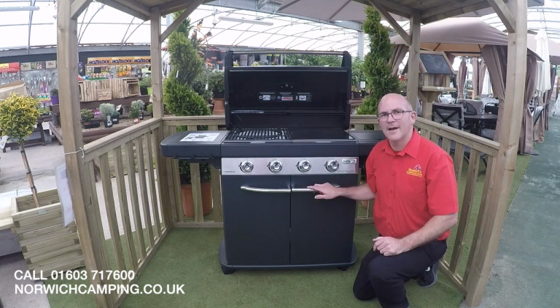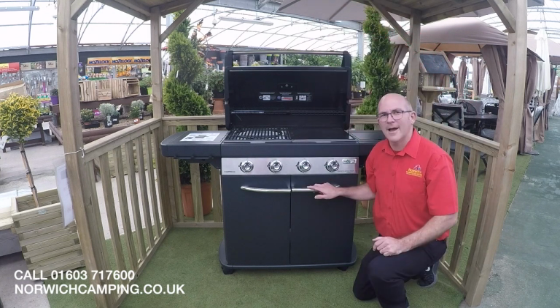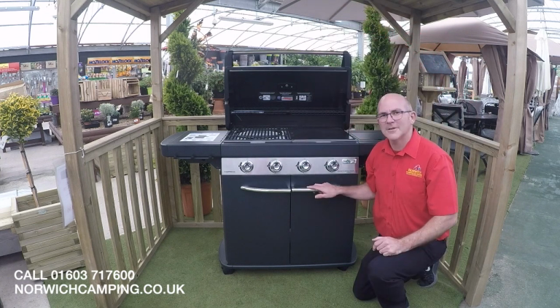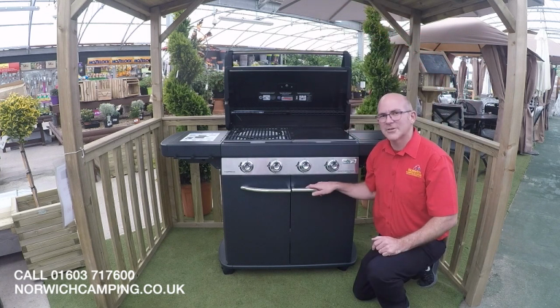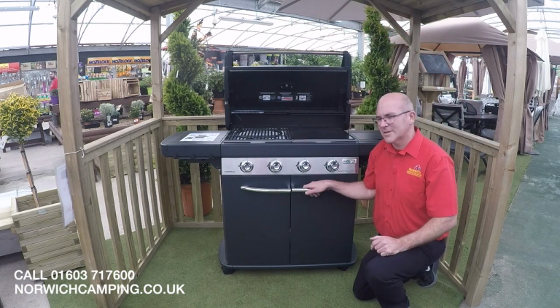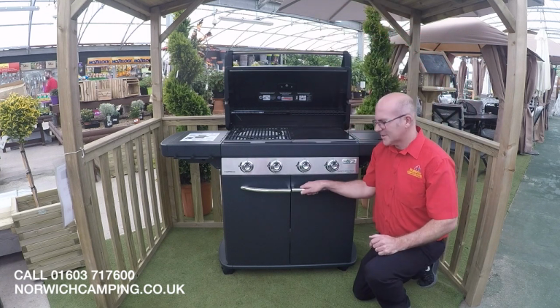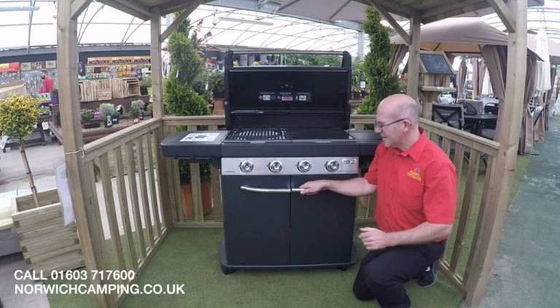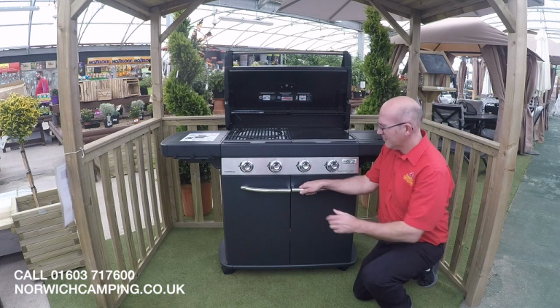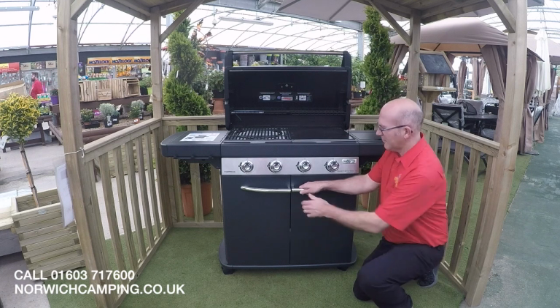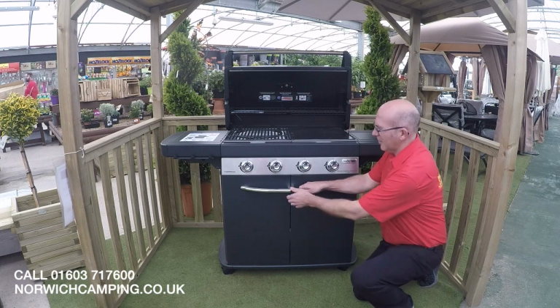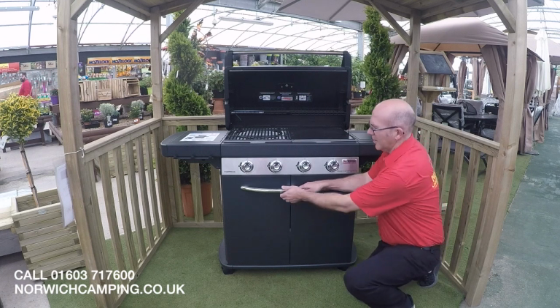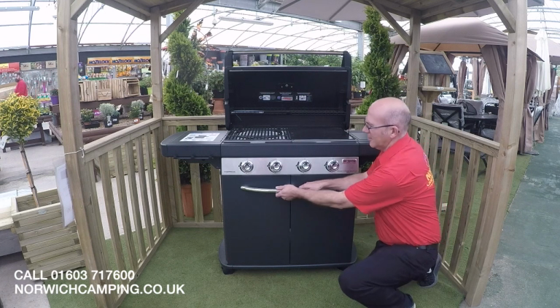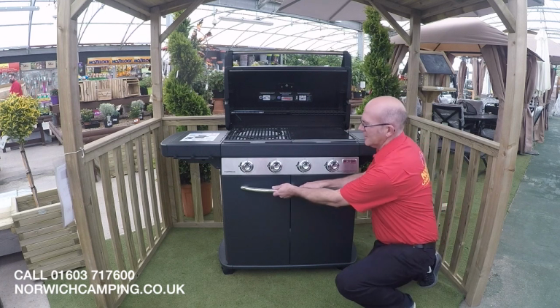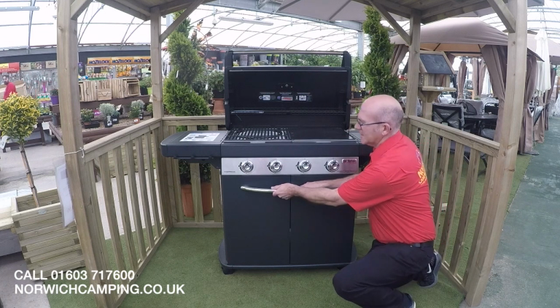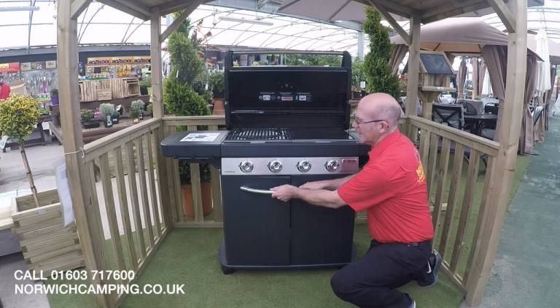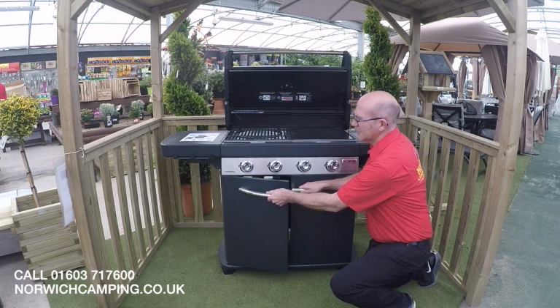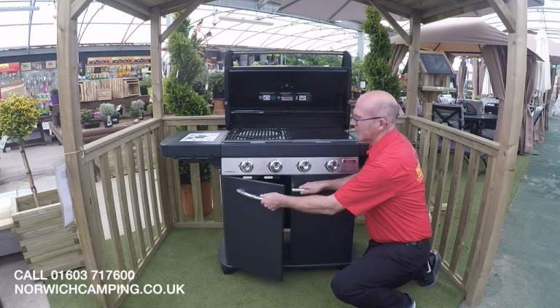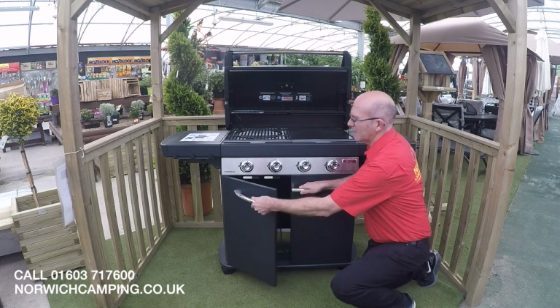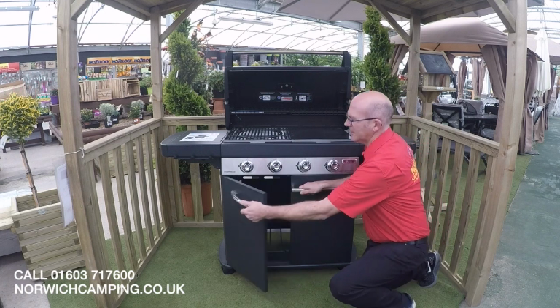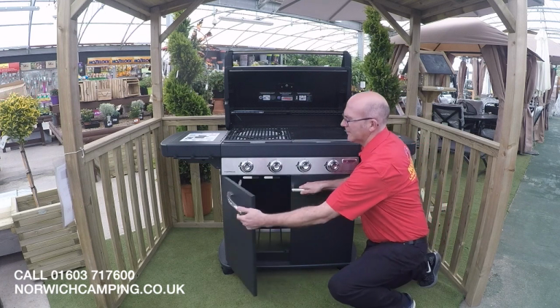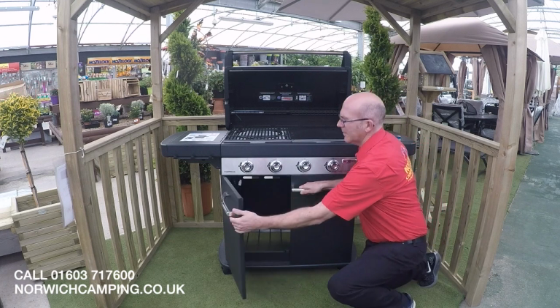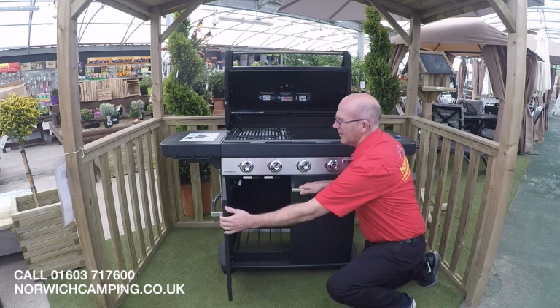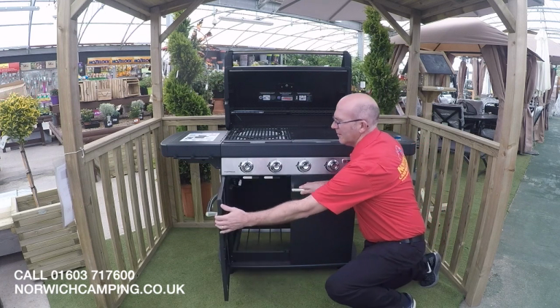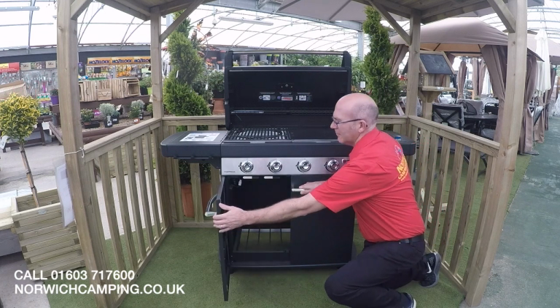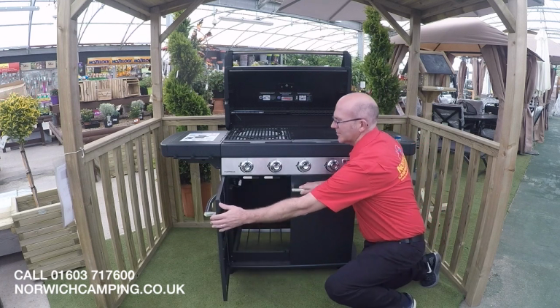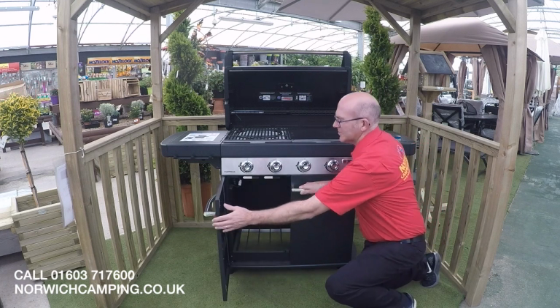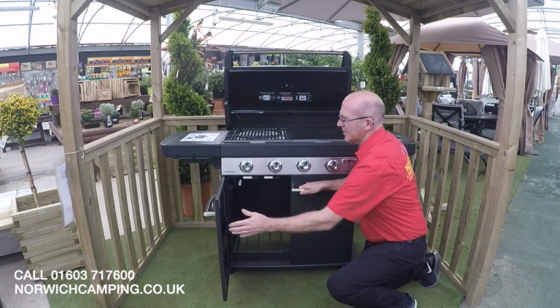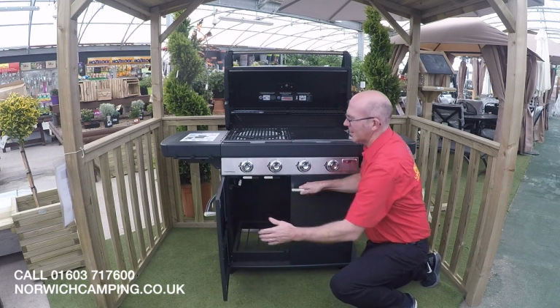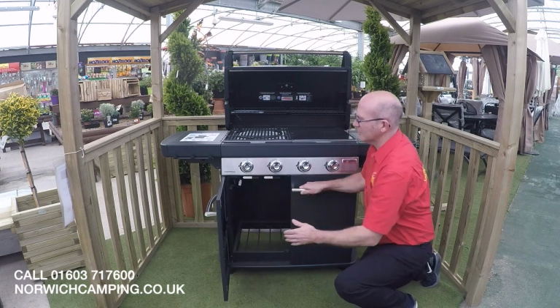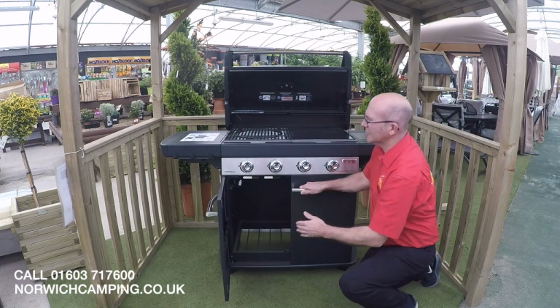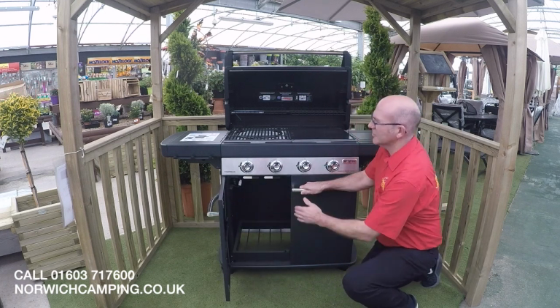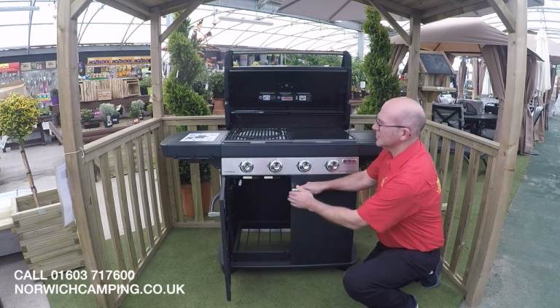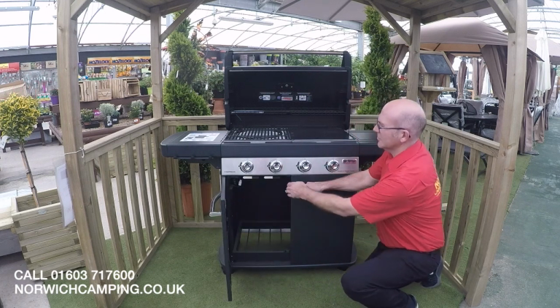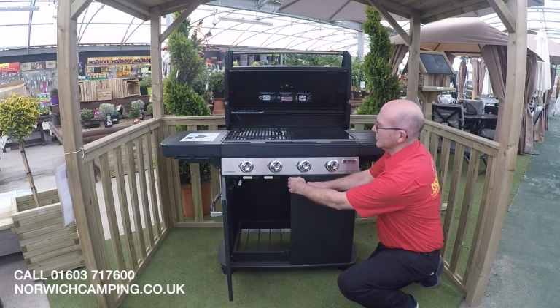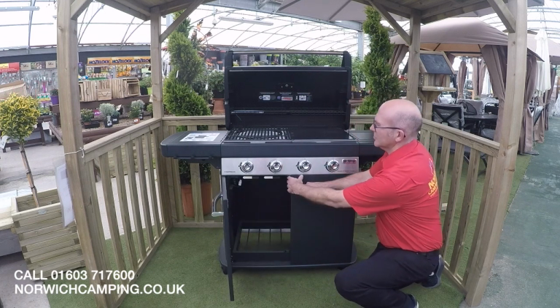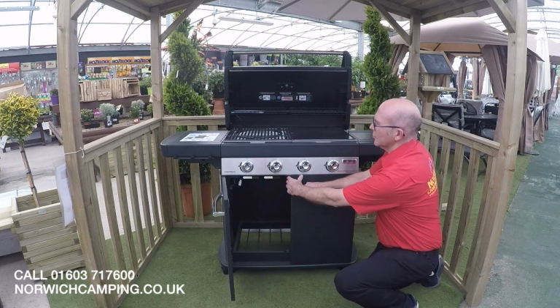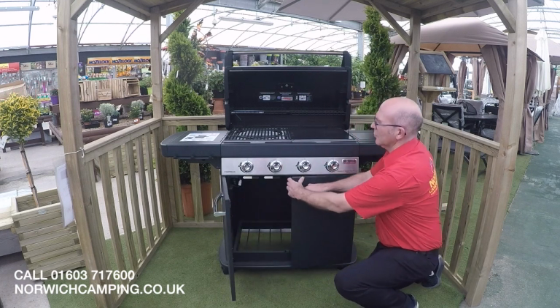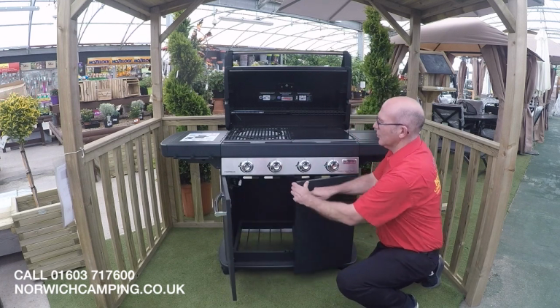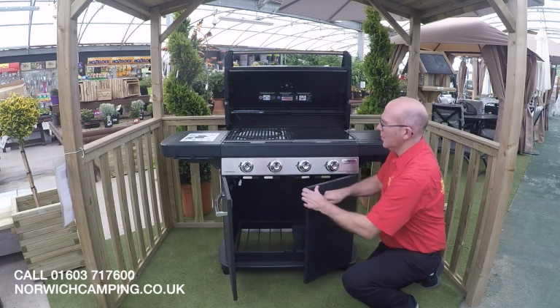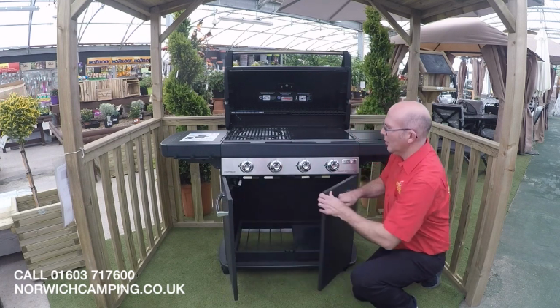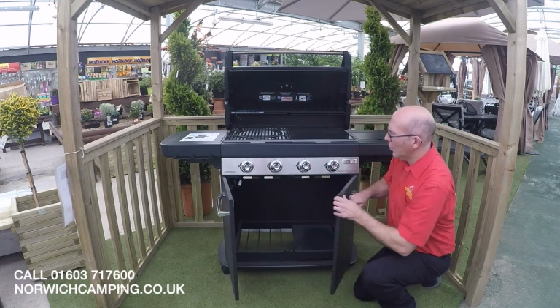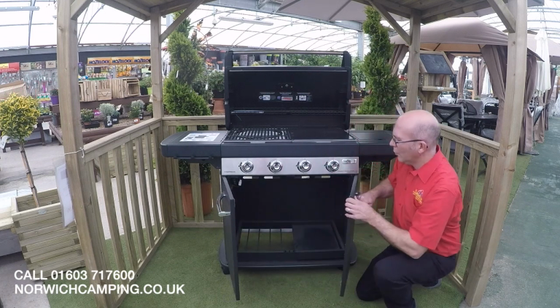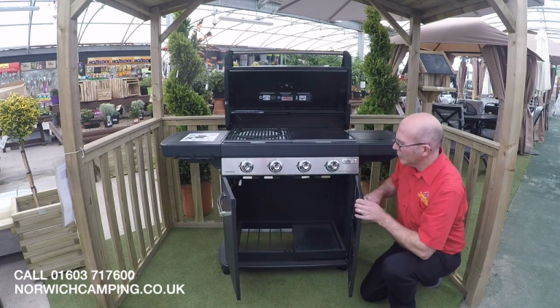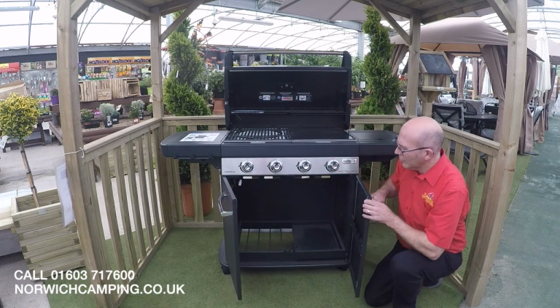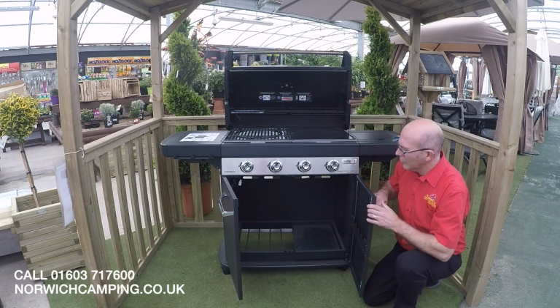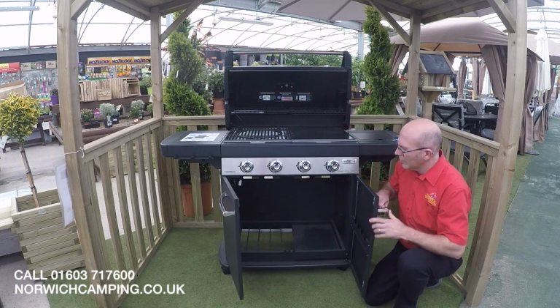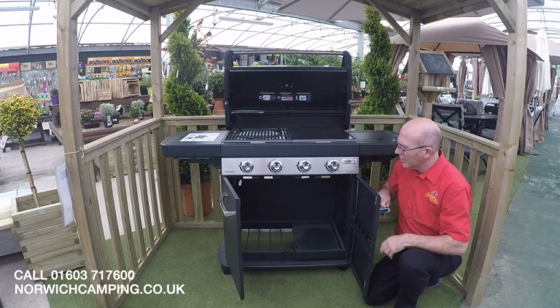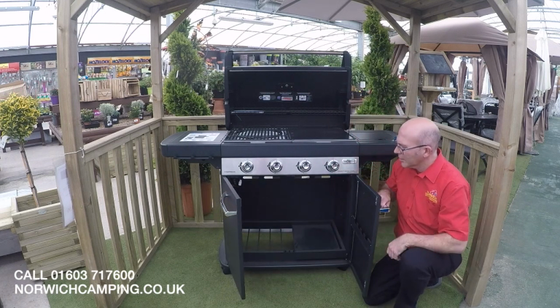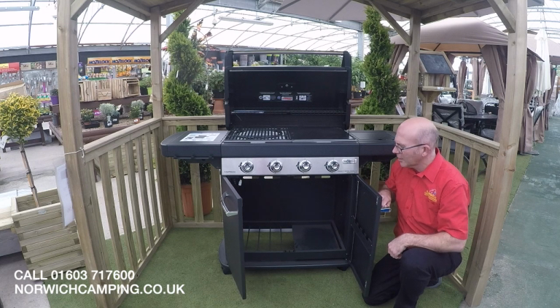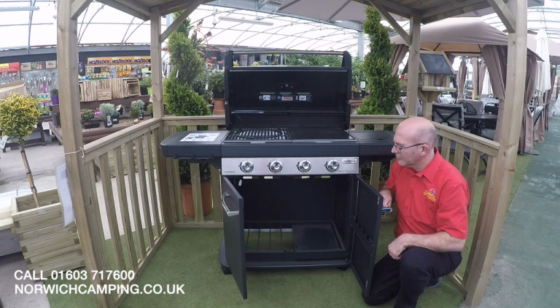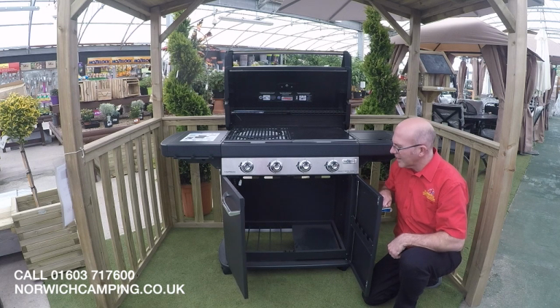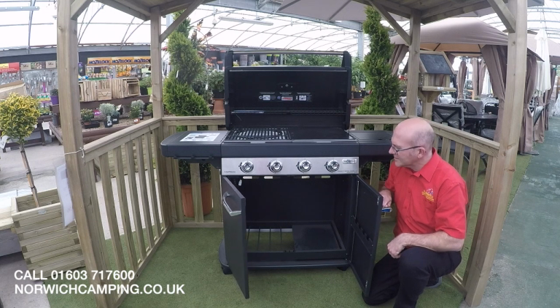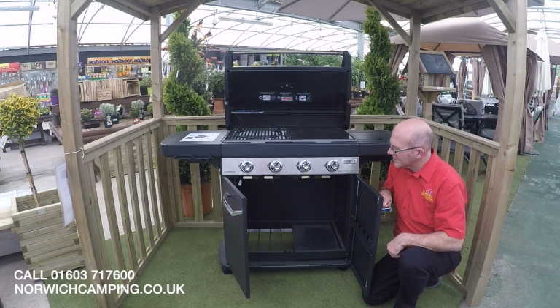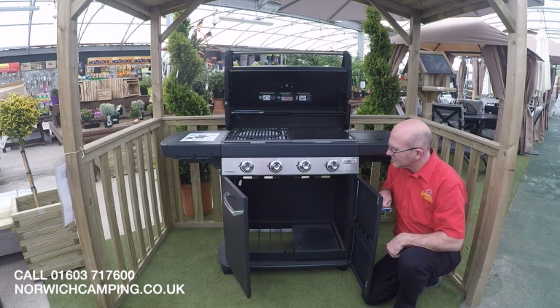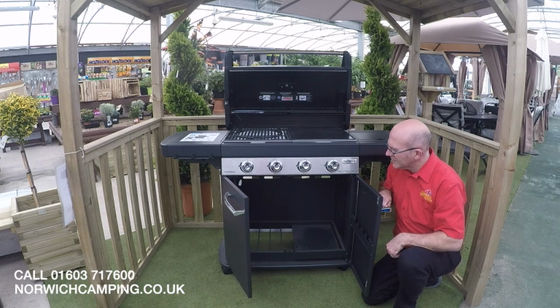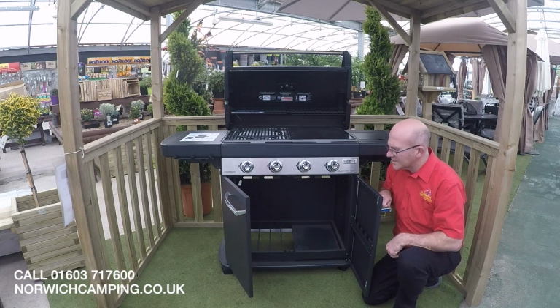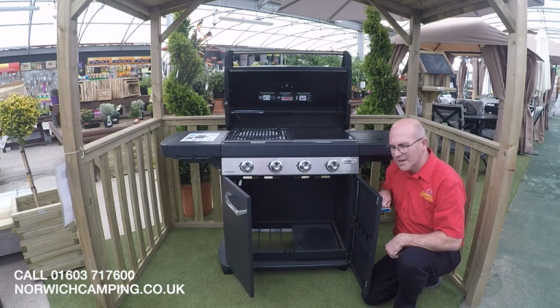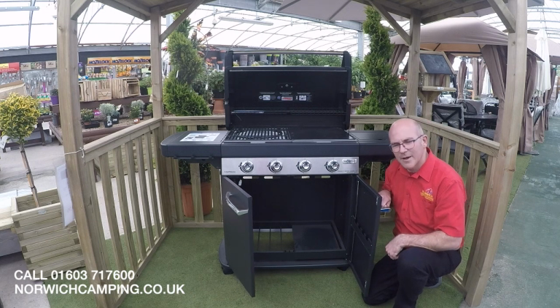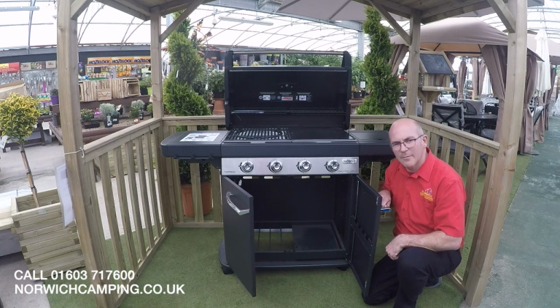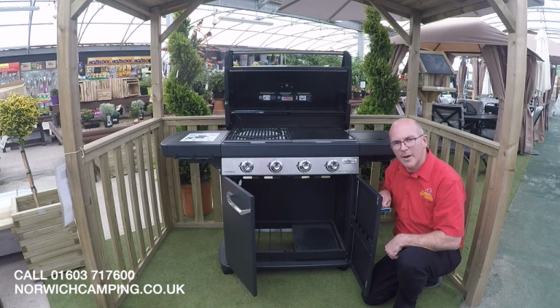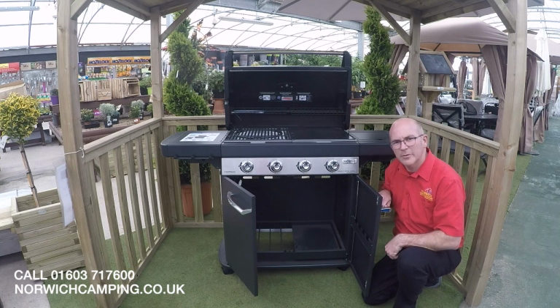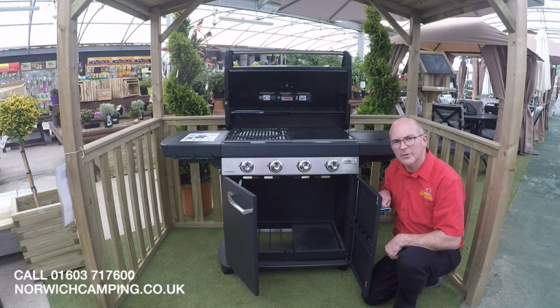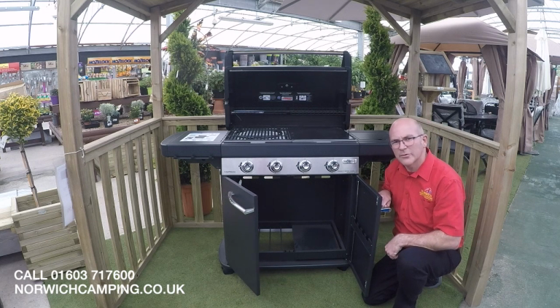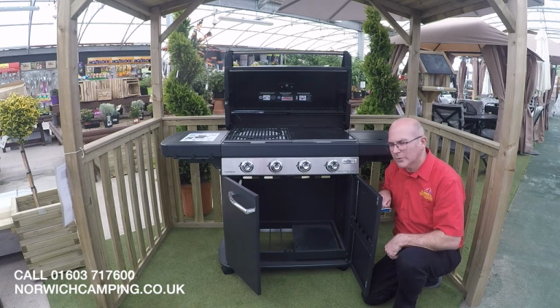As you can see, we've got a nice large cupboard which enables you to store all your culinary accessories and BBQ tools.